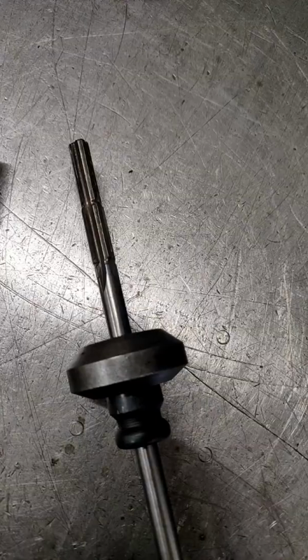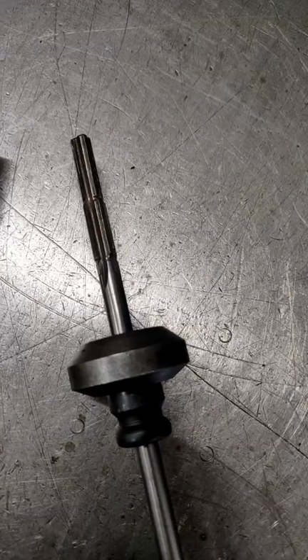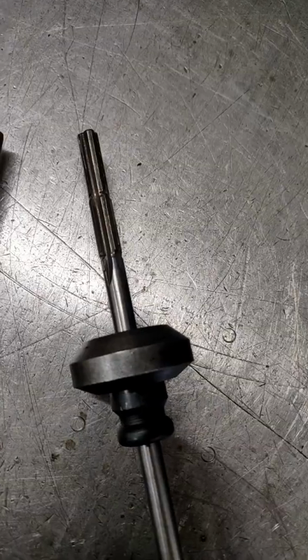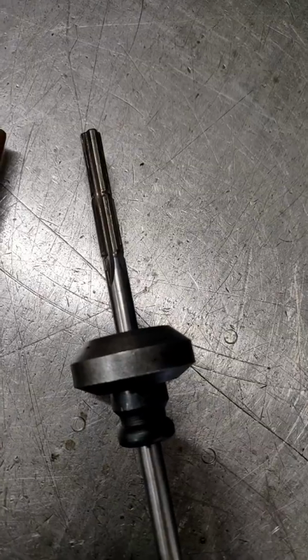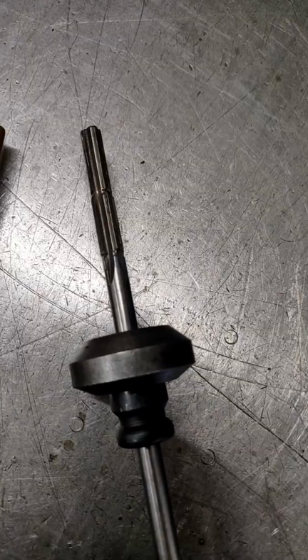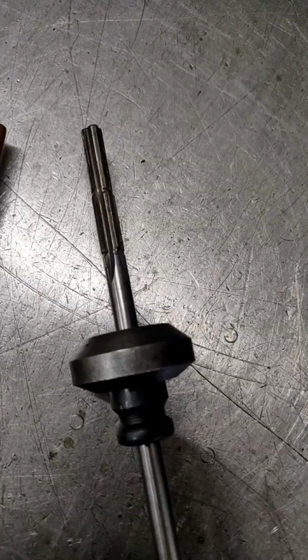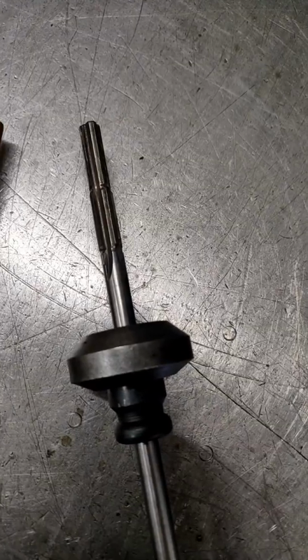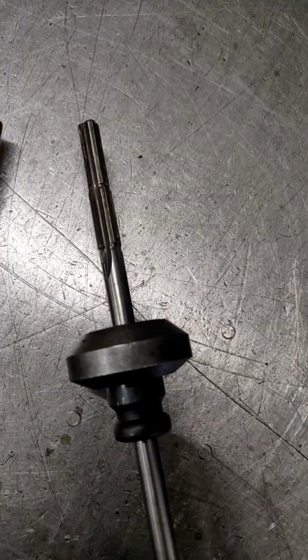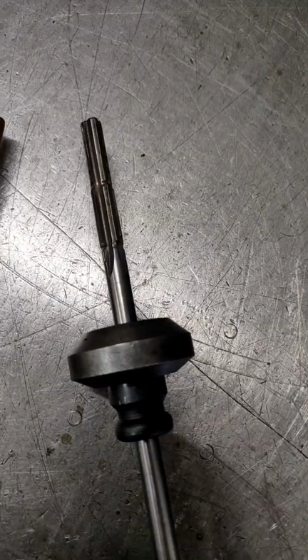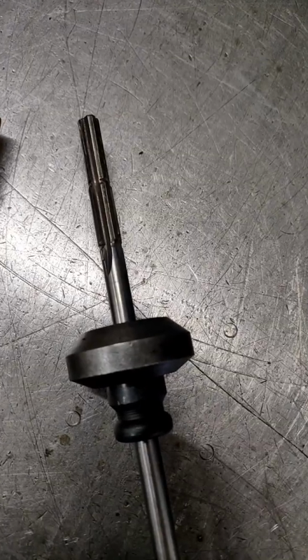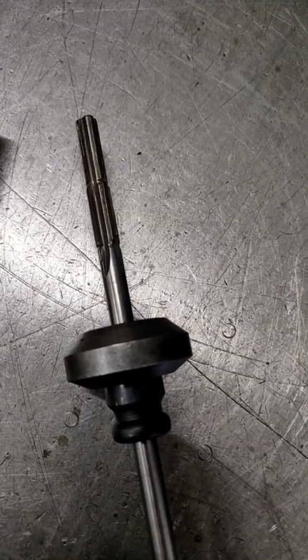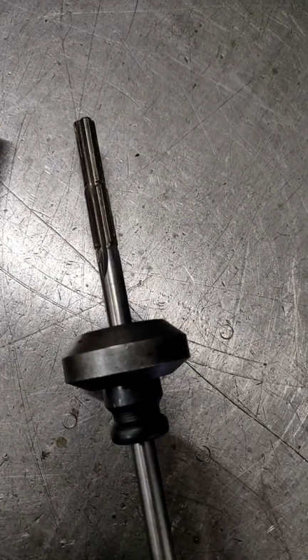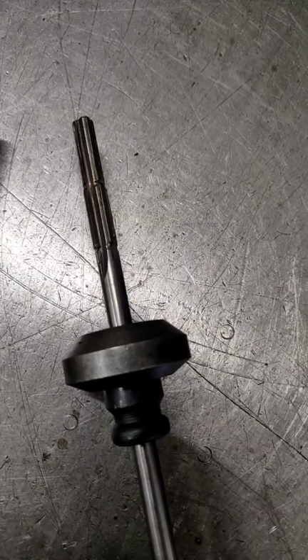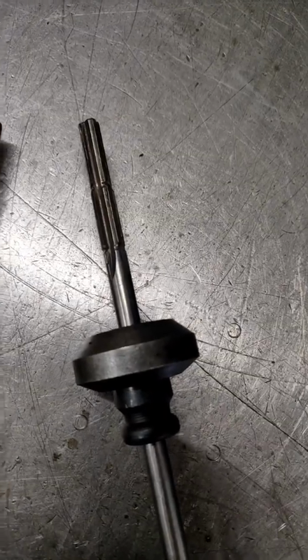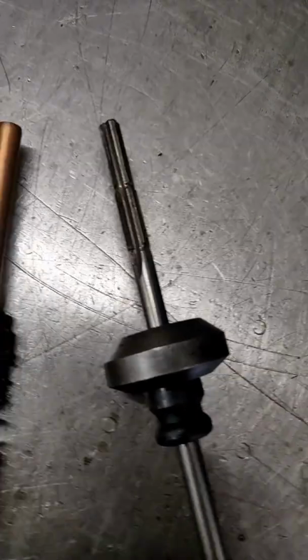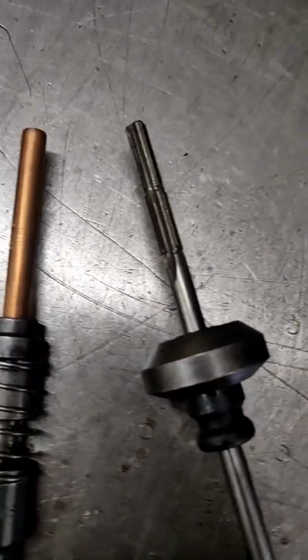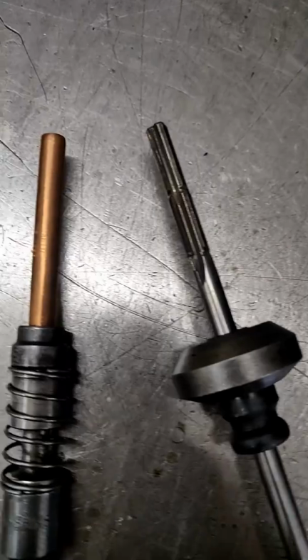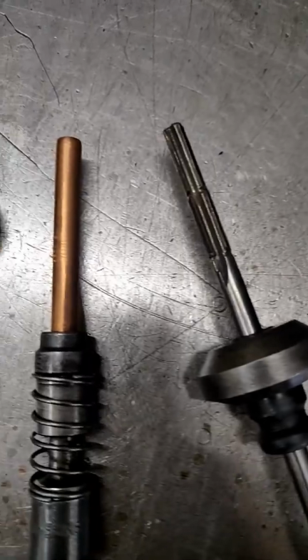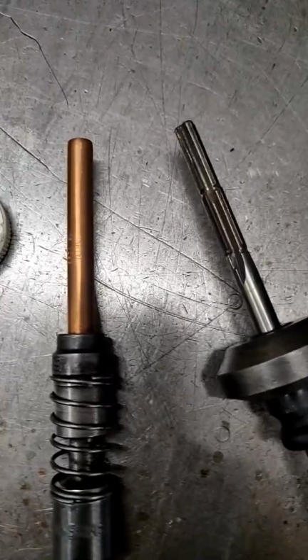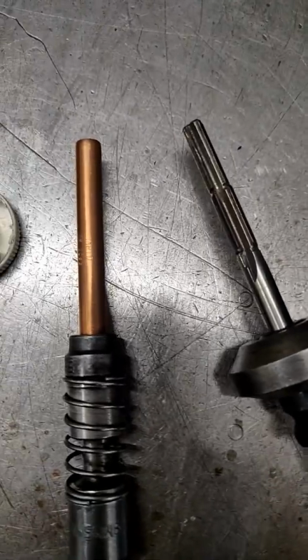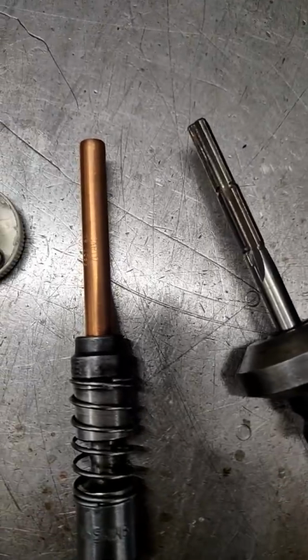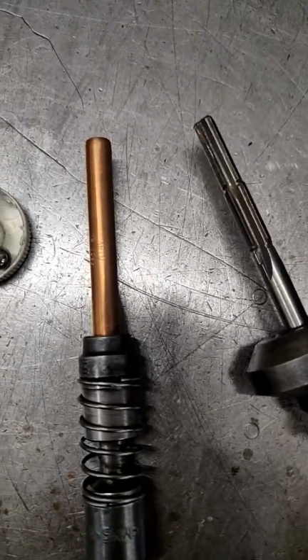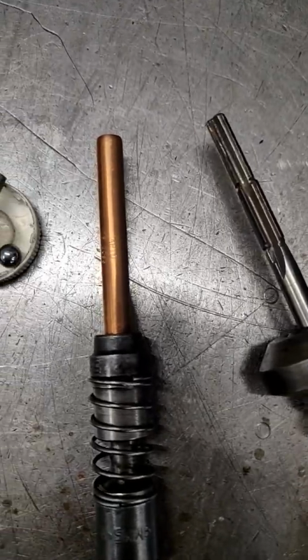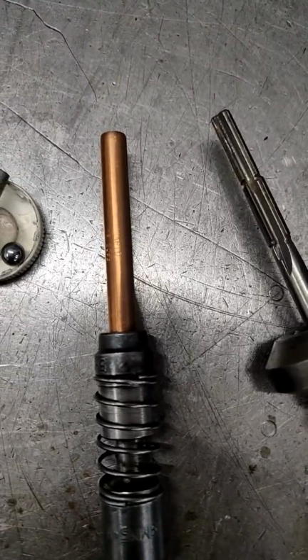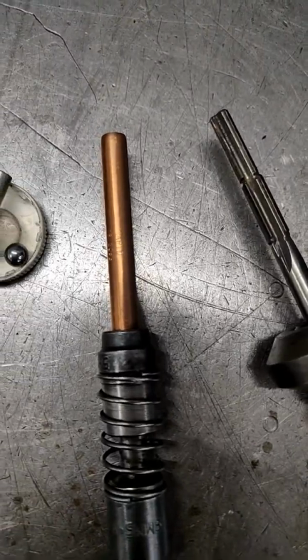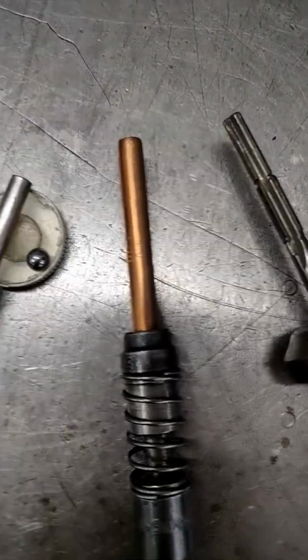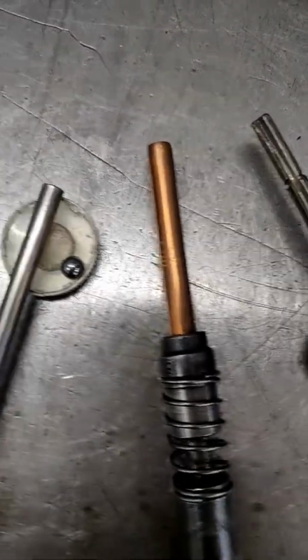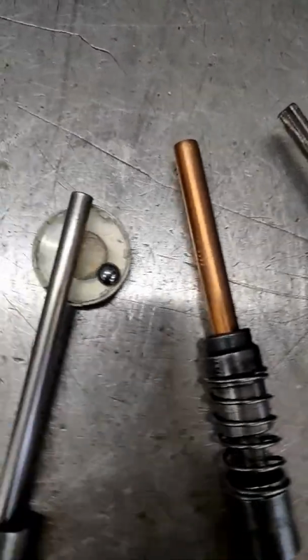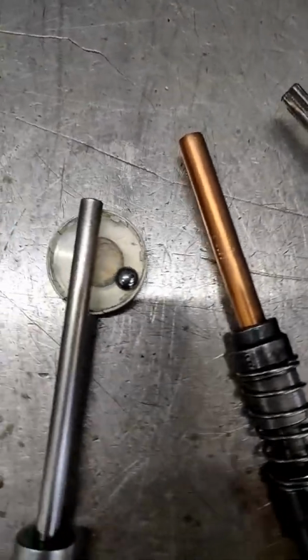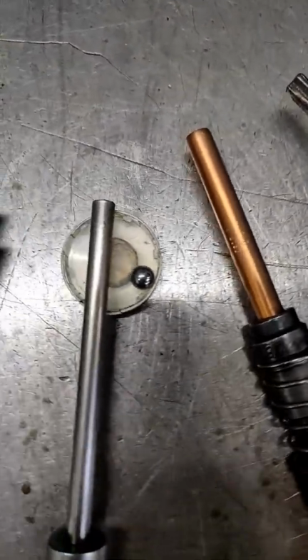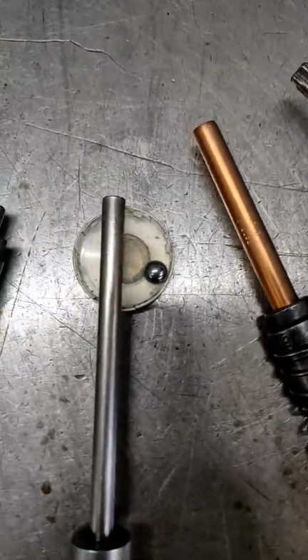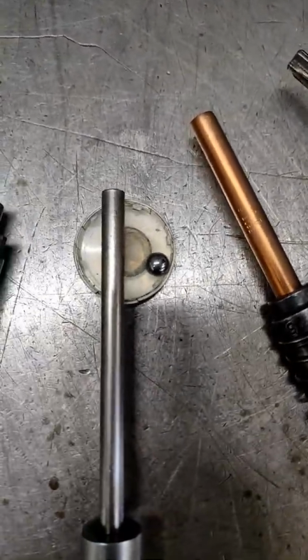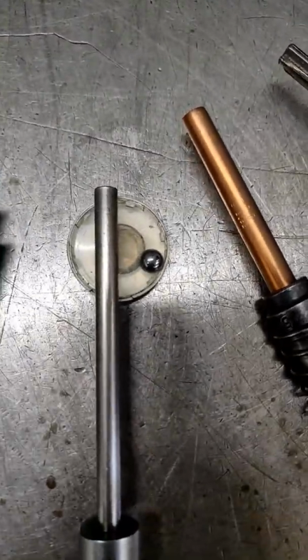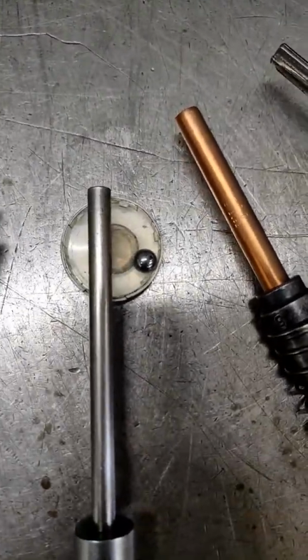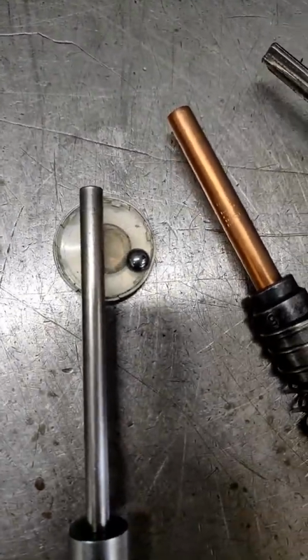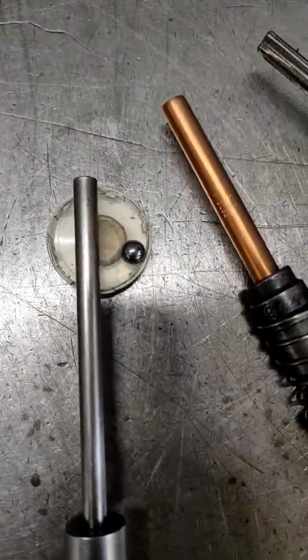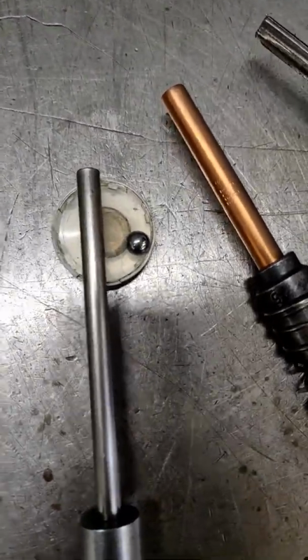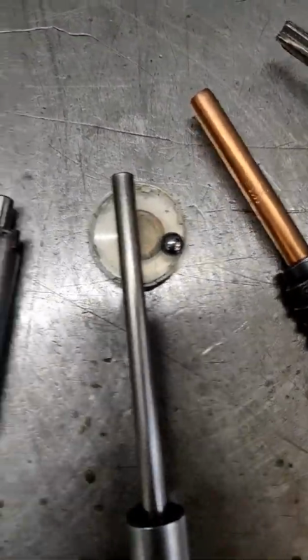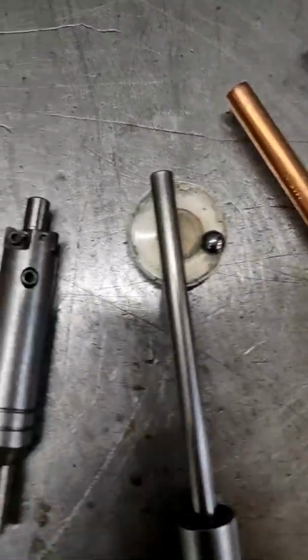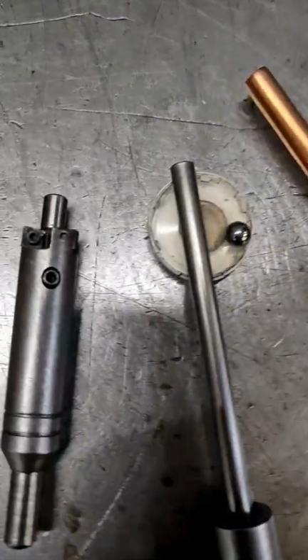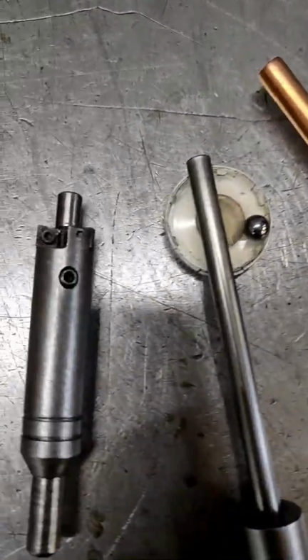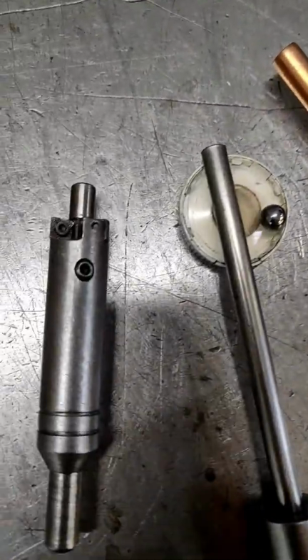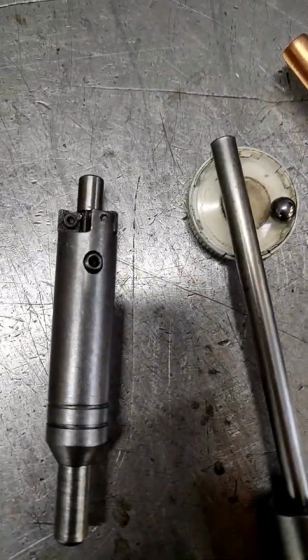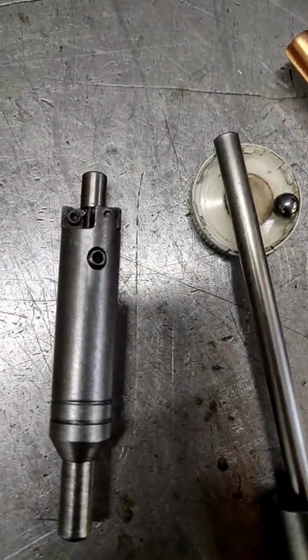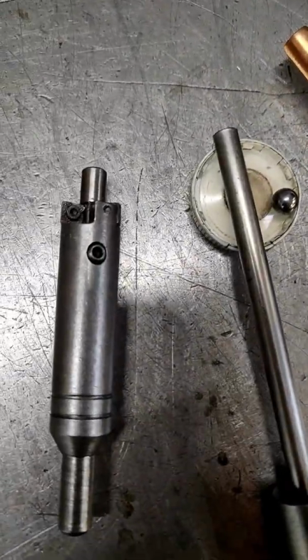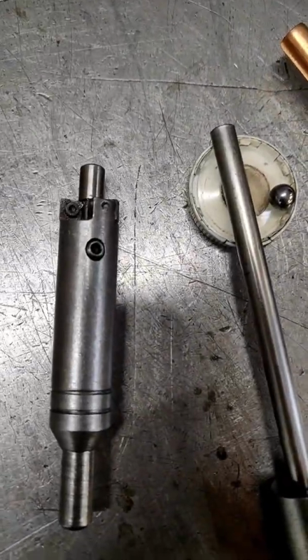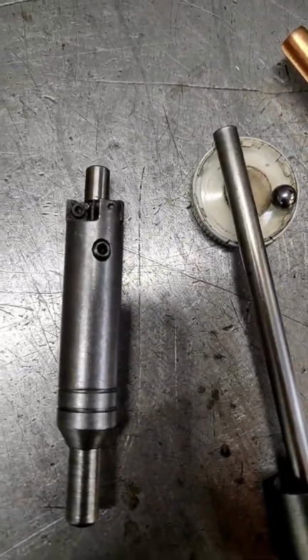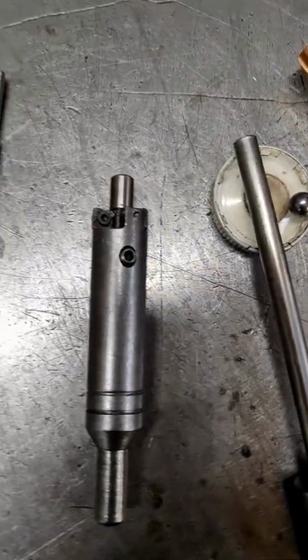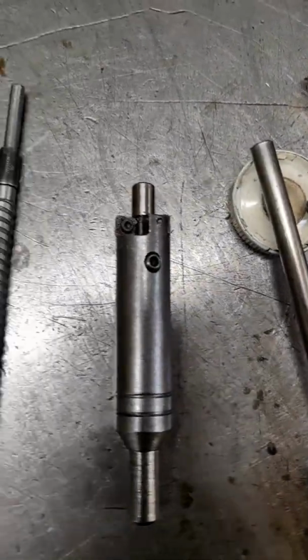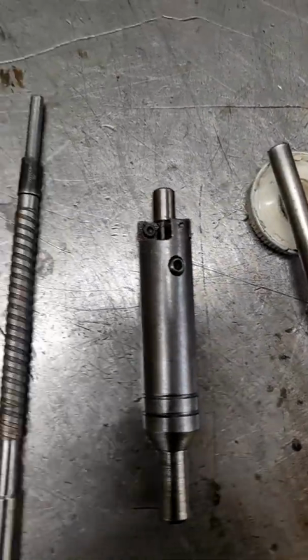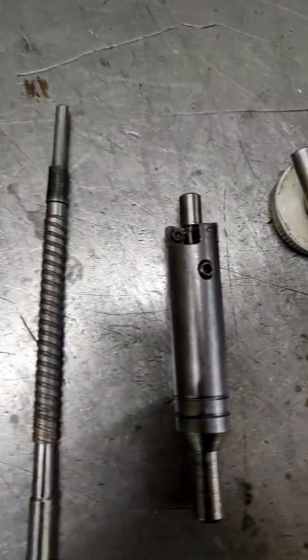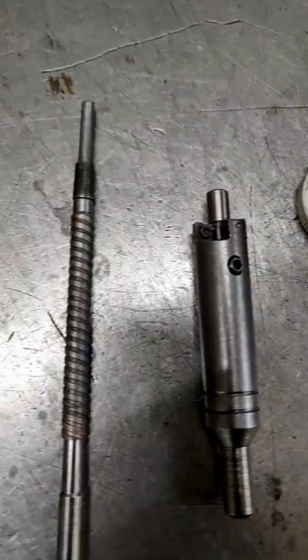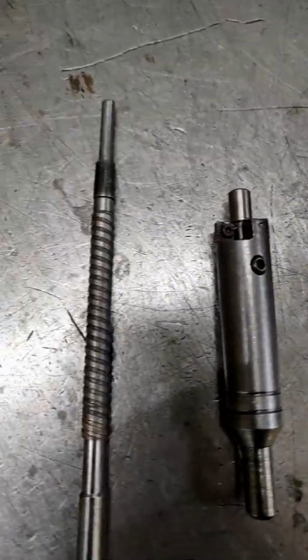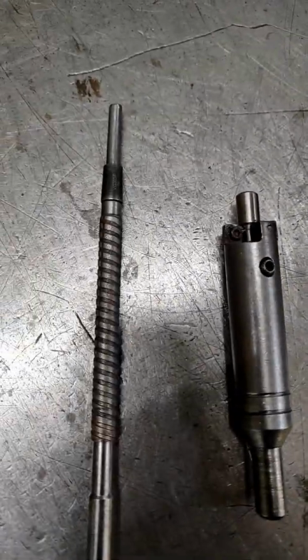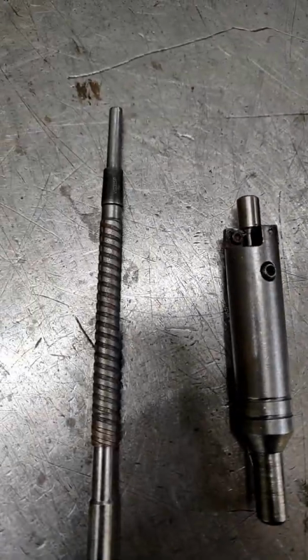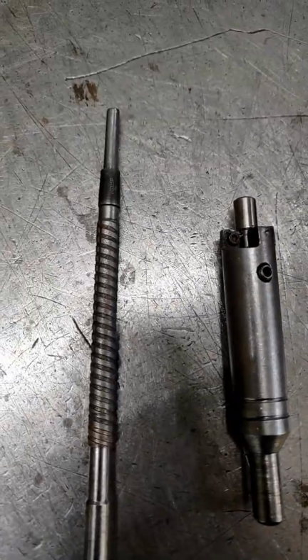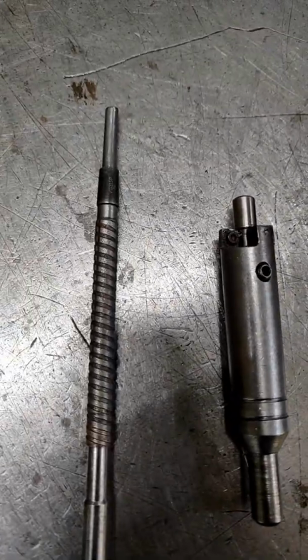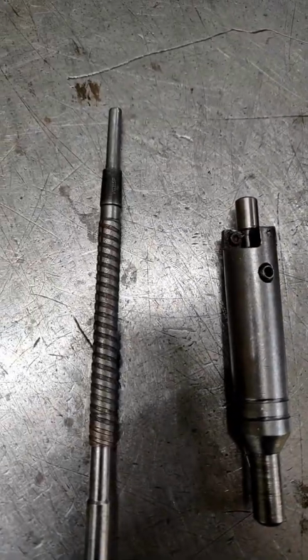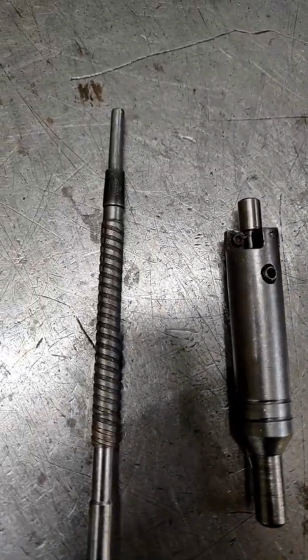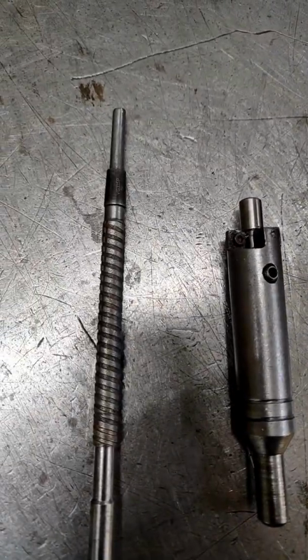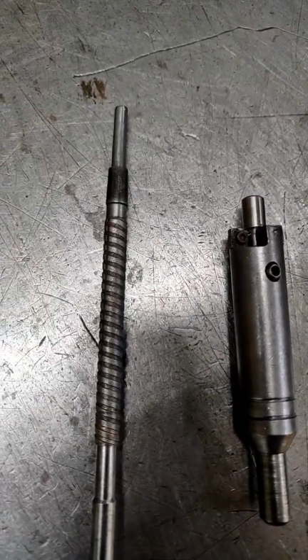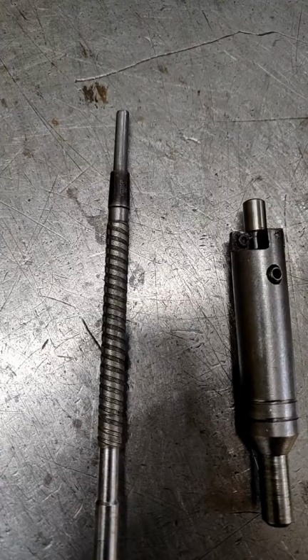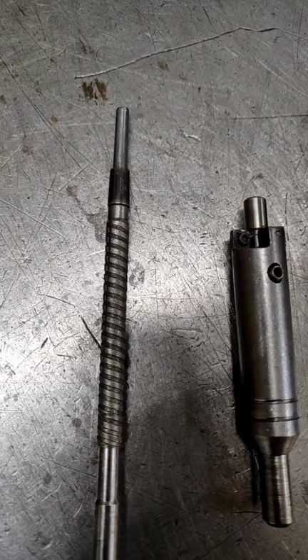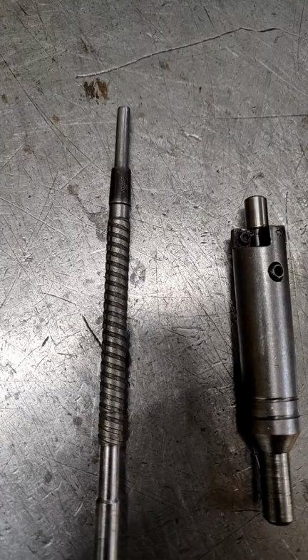We start with the piloted reamer, fit the sleeve, spread the sleeve, then top the sleeve and finish with a diamond hone.